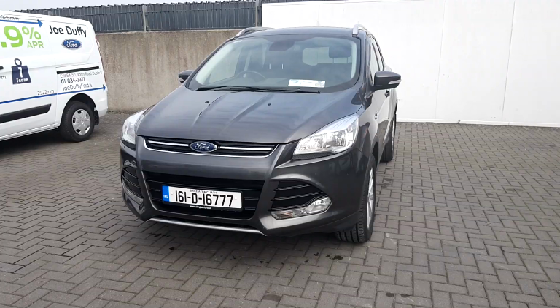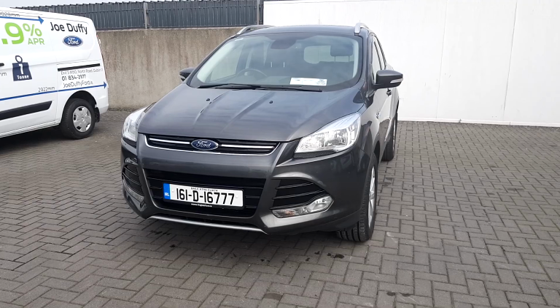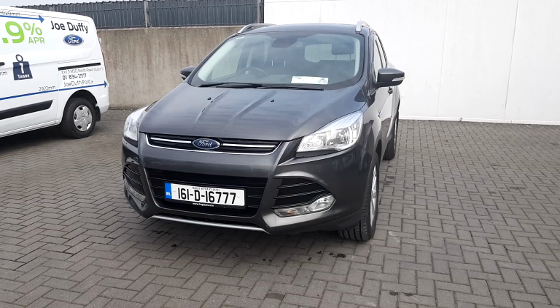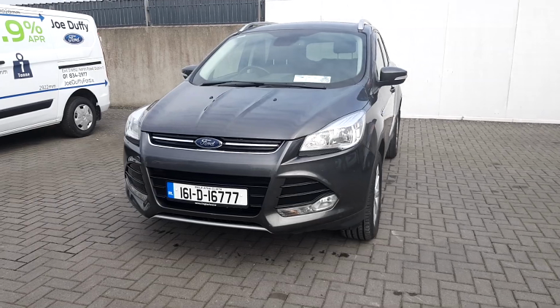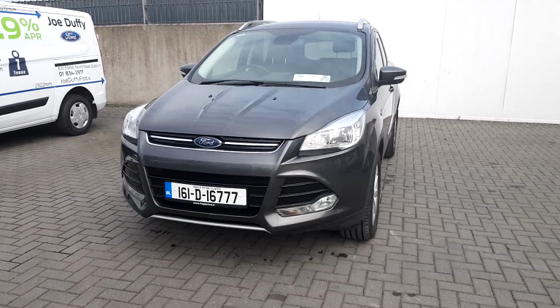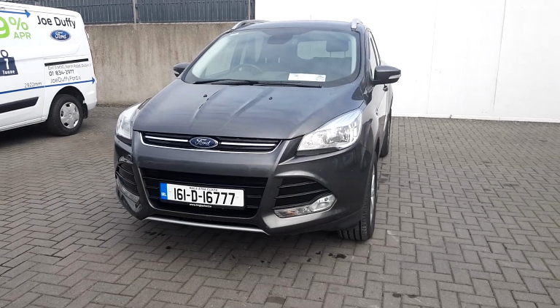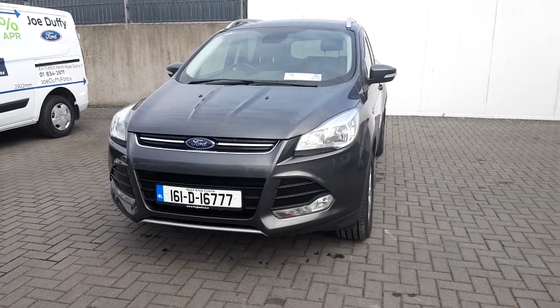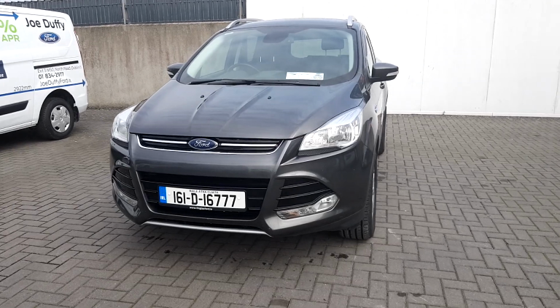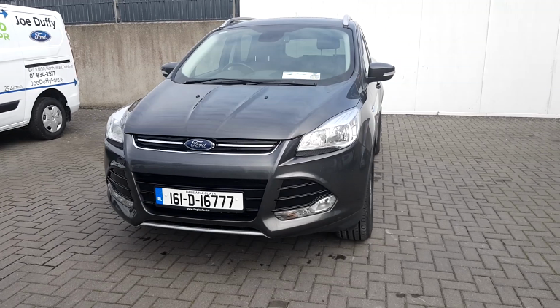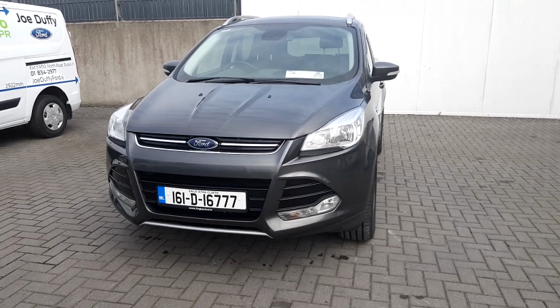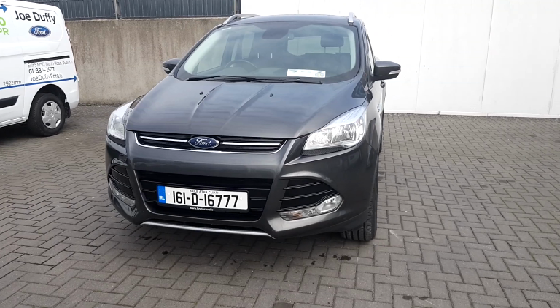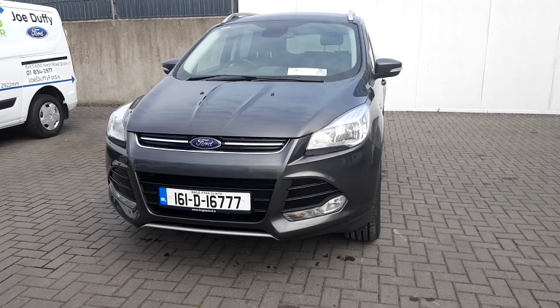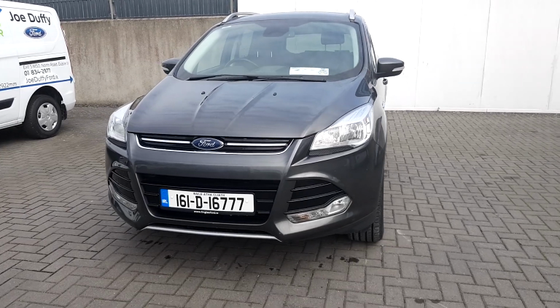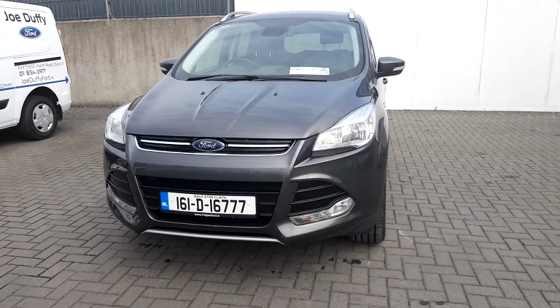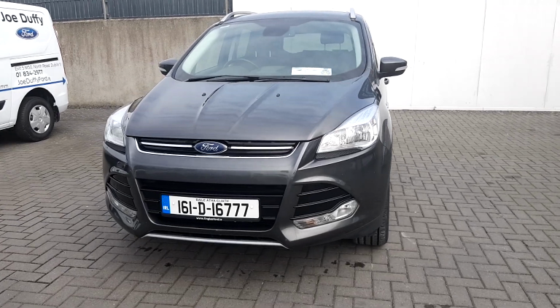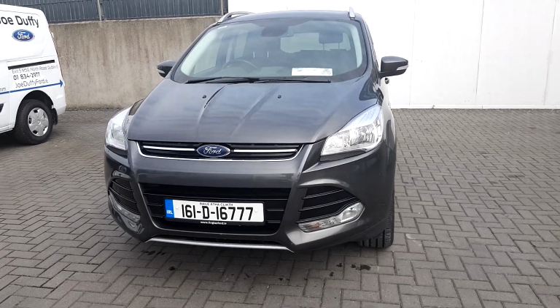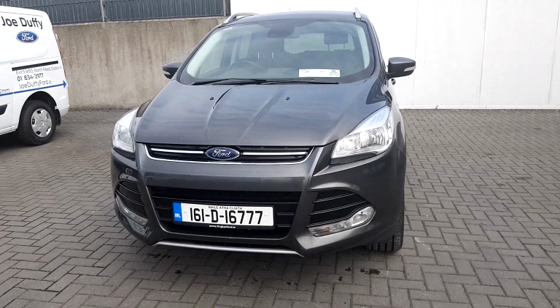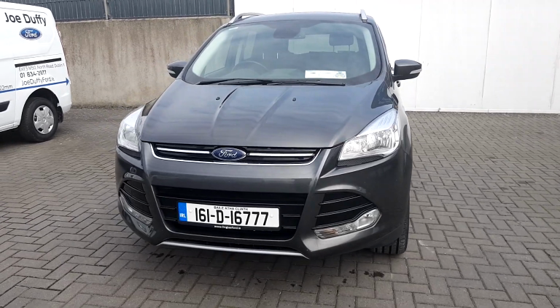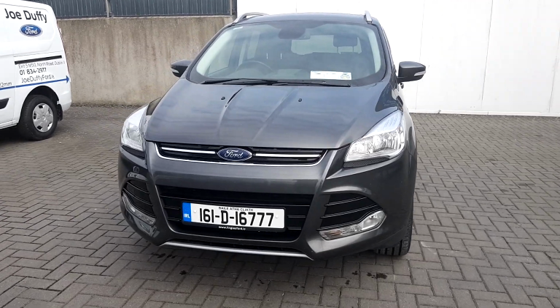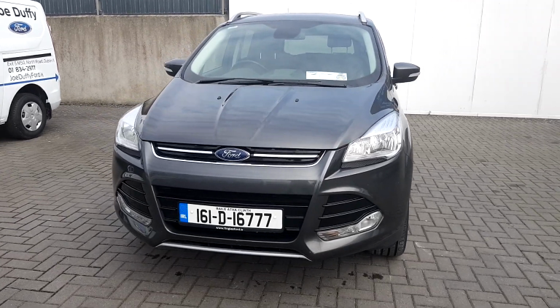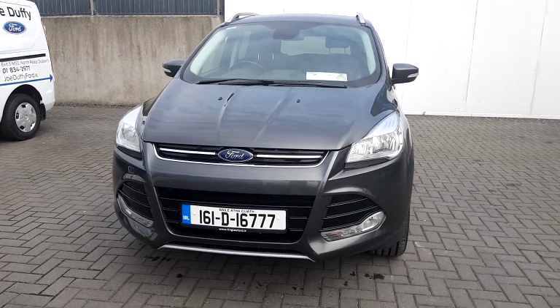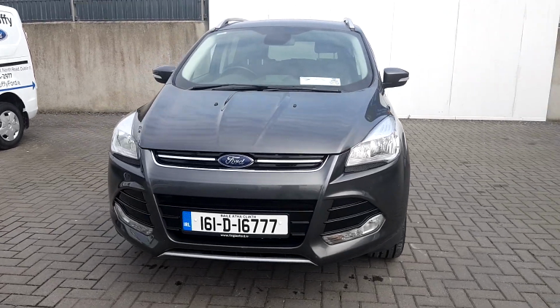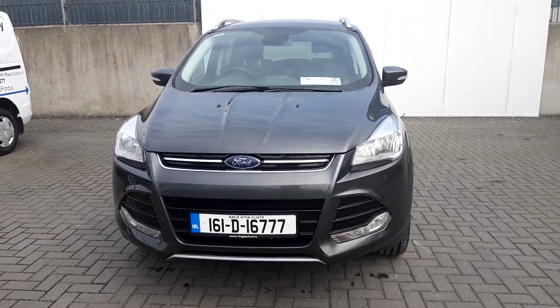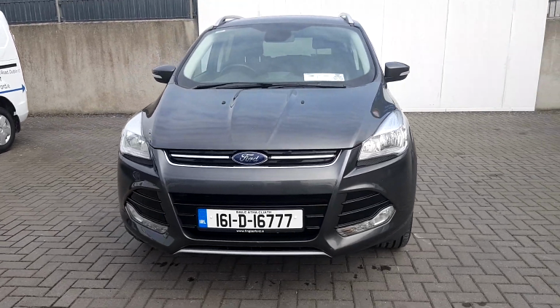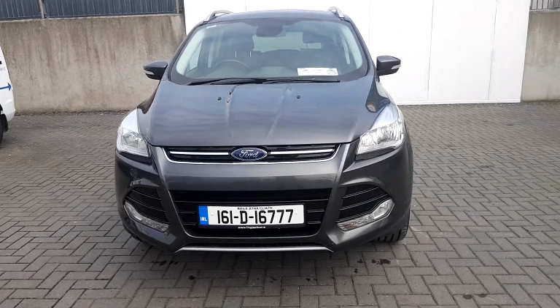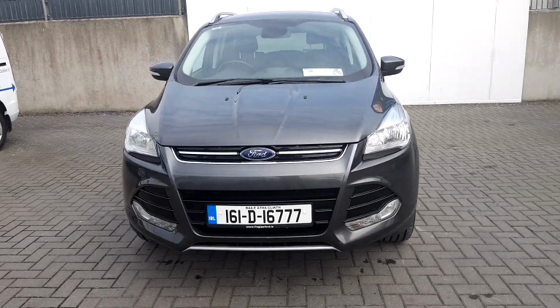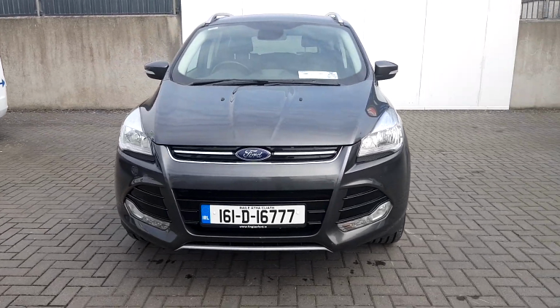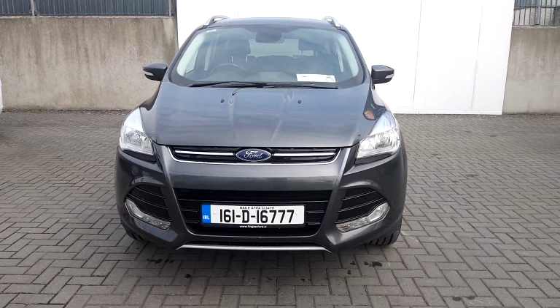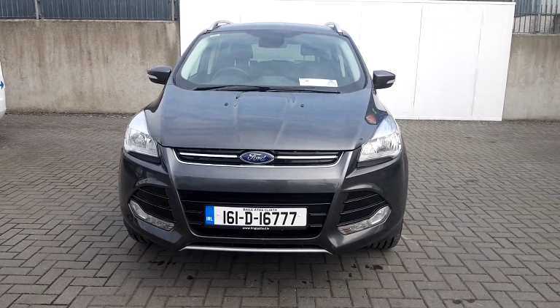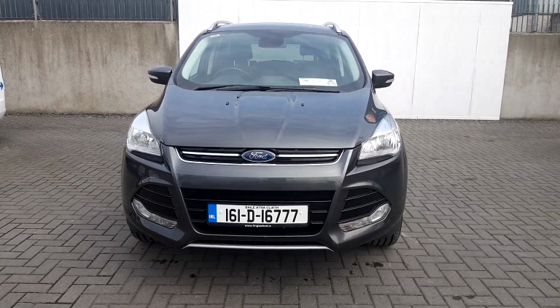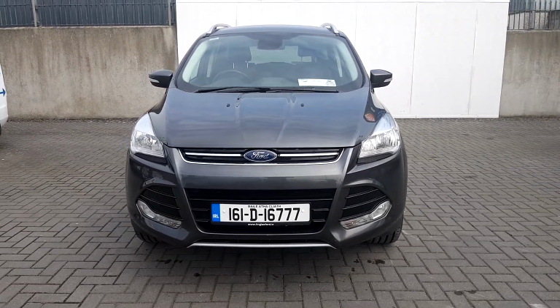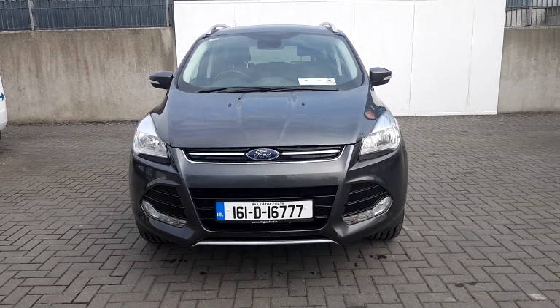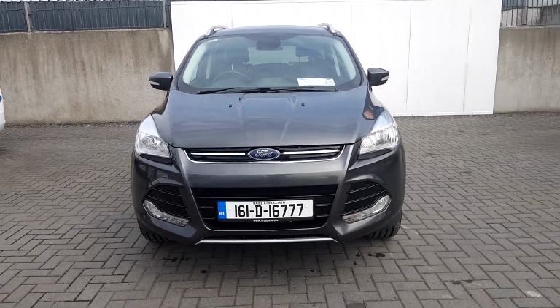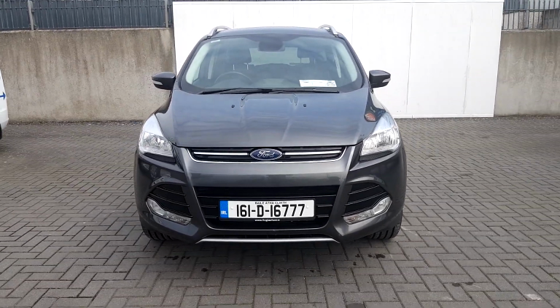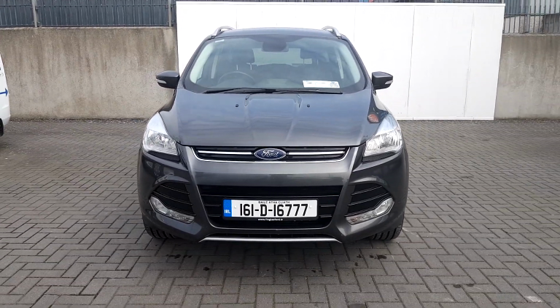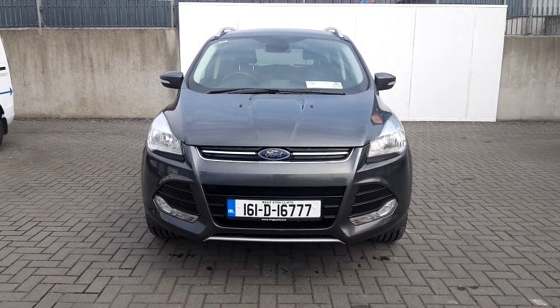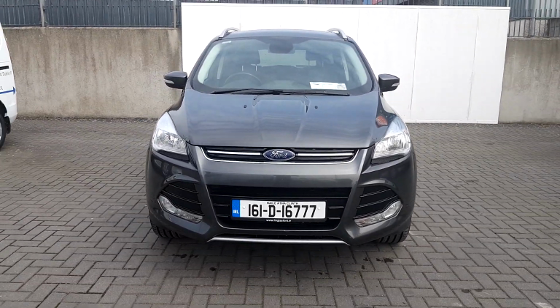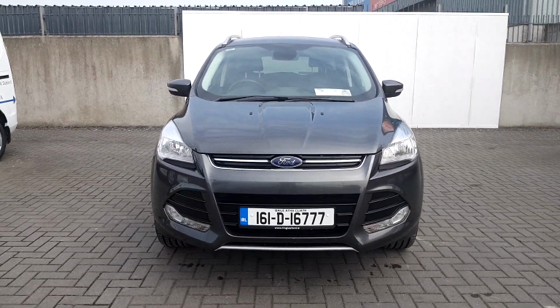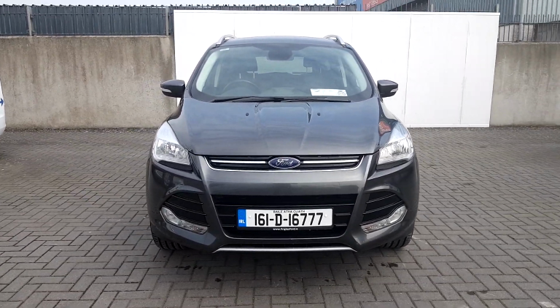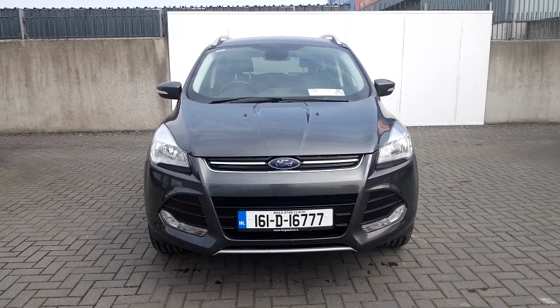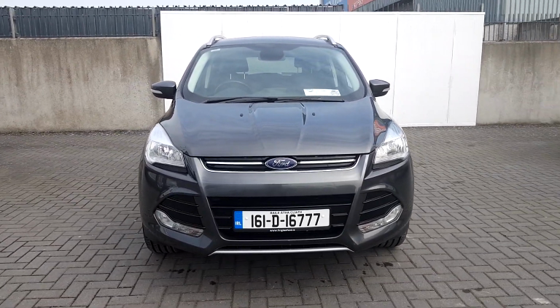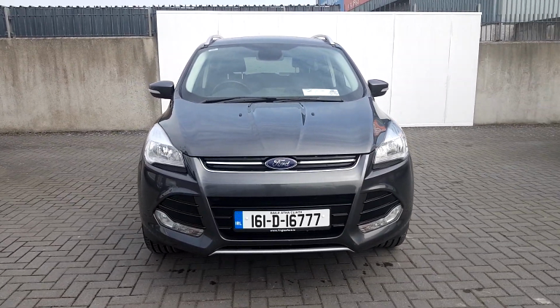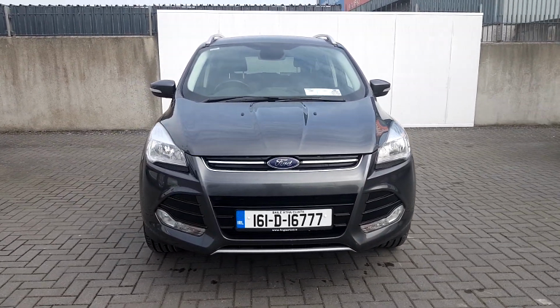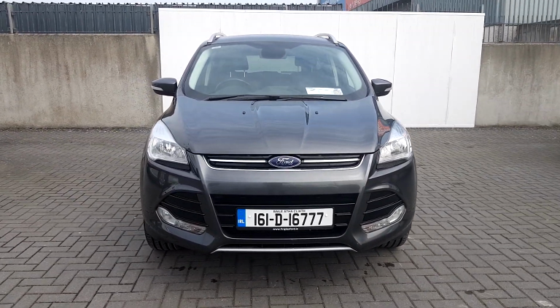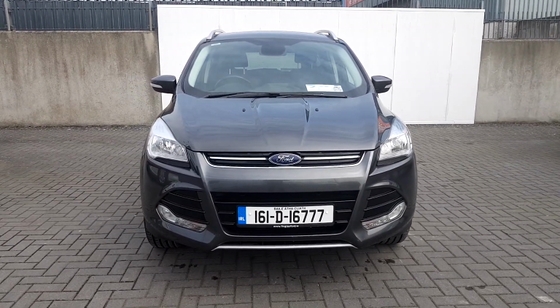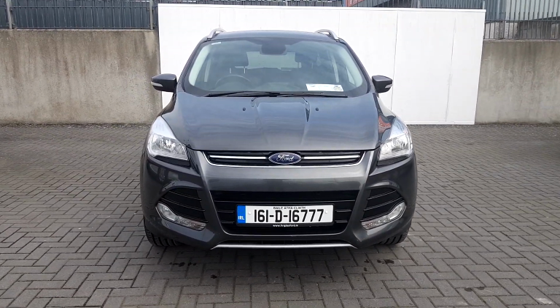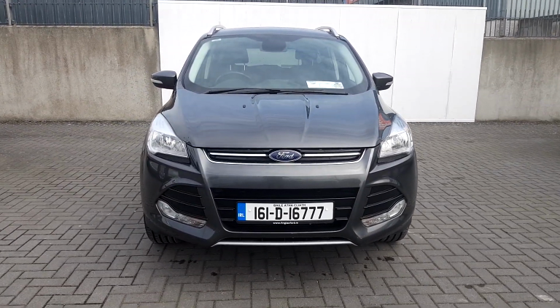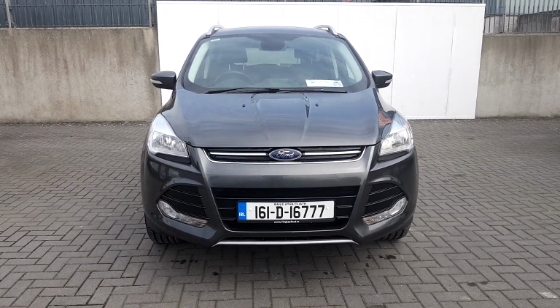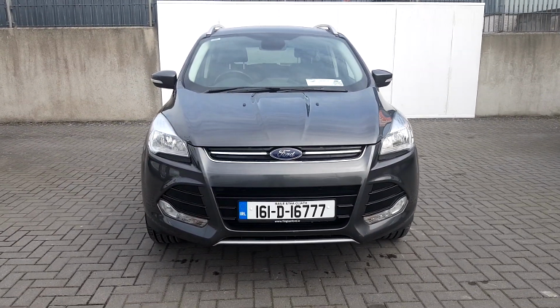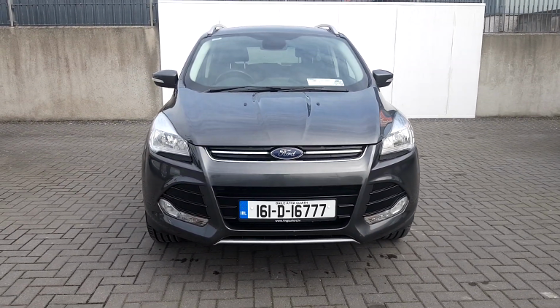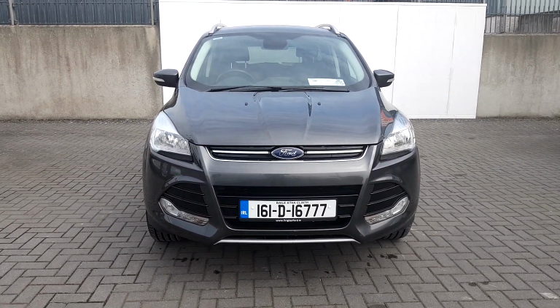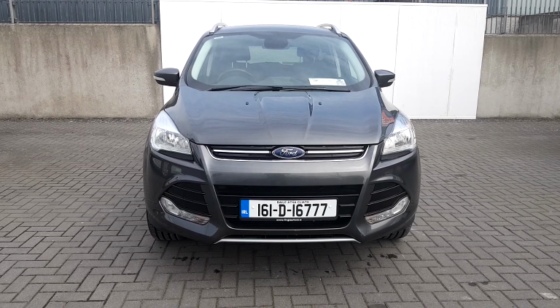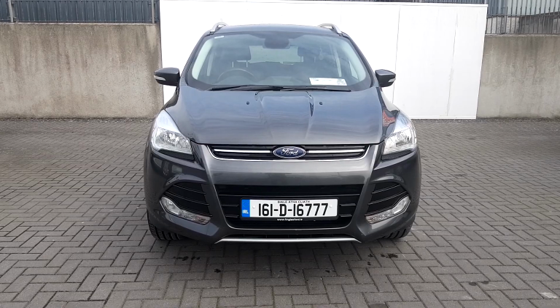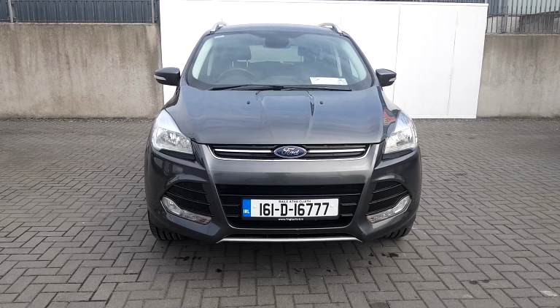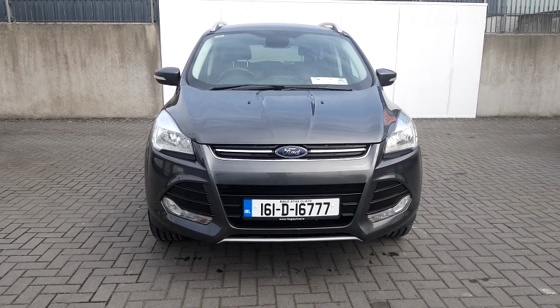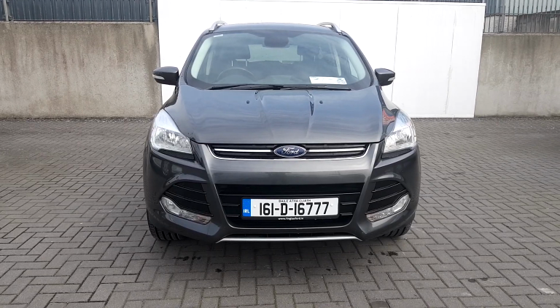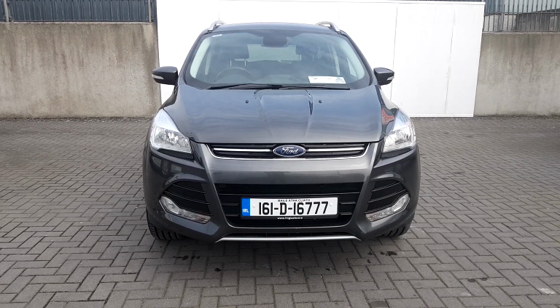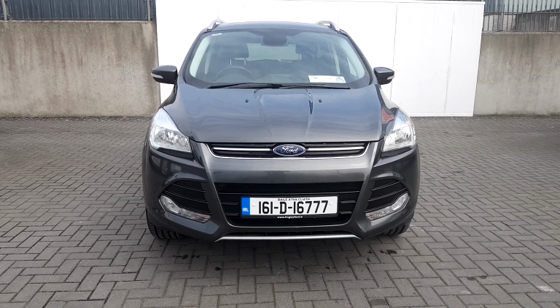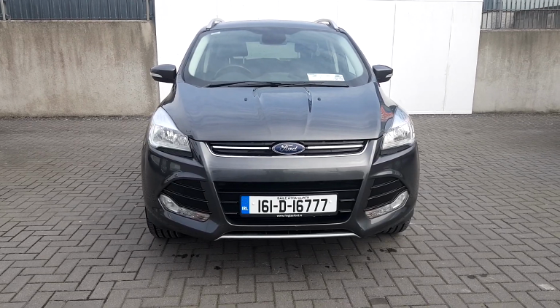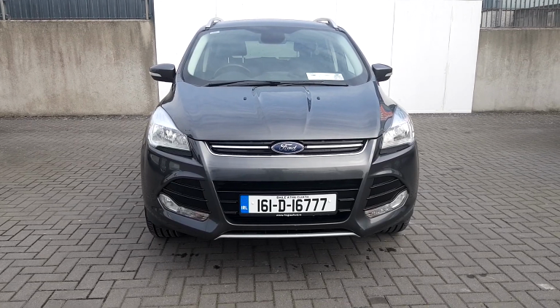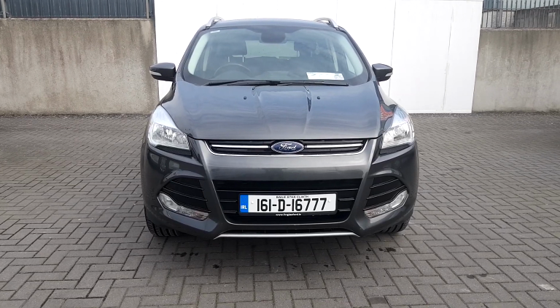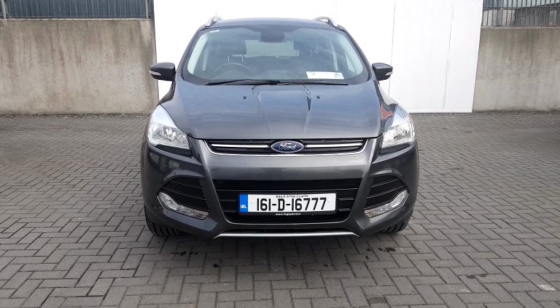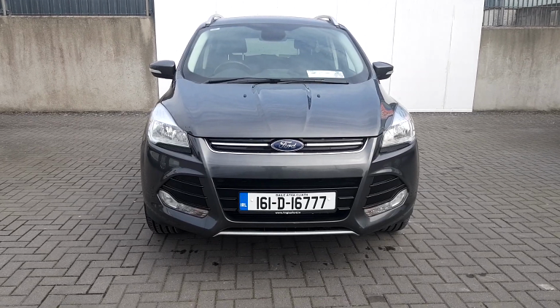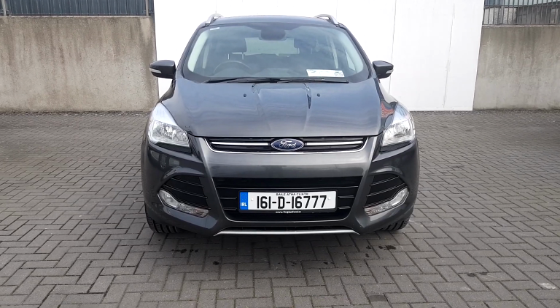For more information or to enquire about a test drive, please give our sales team a call on 01834 2977.